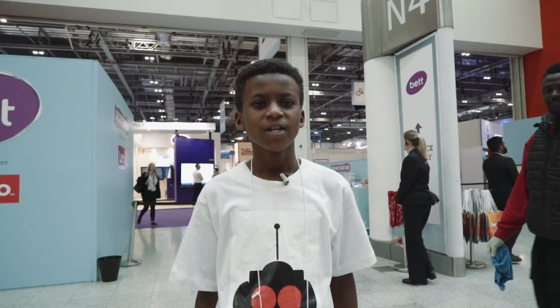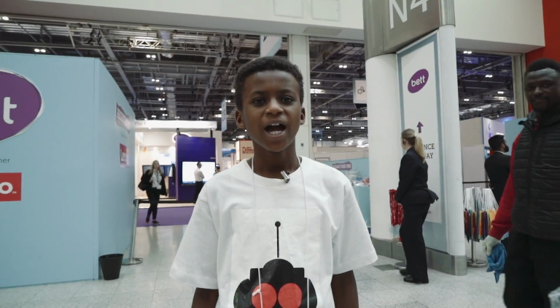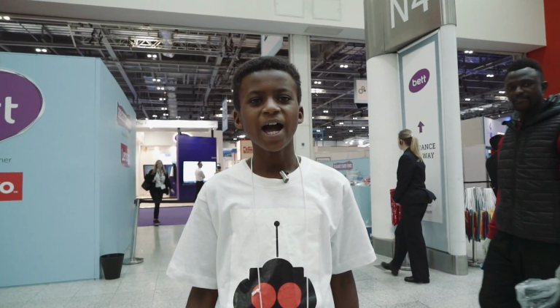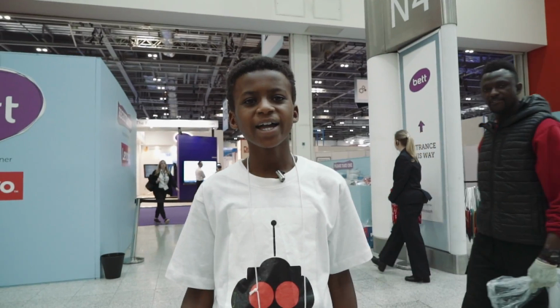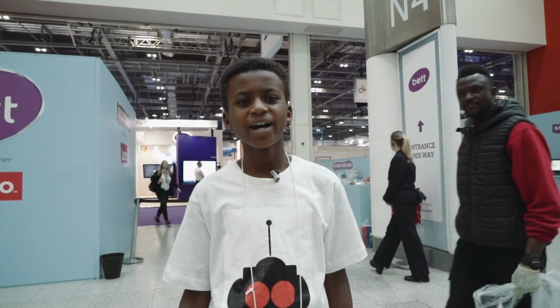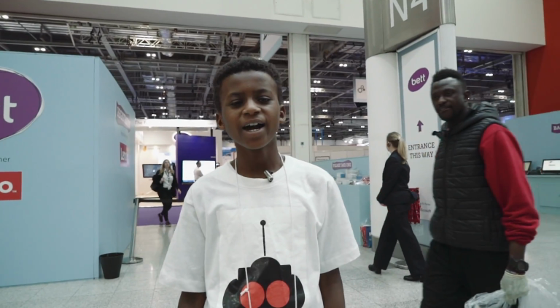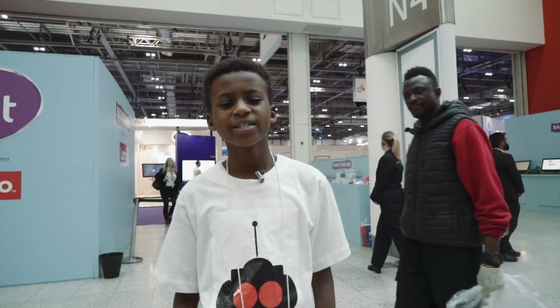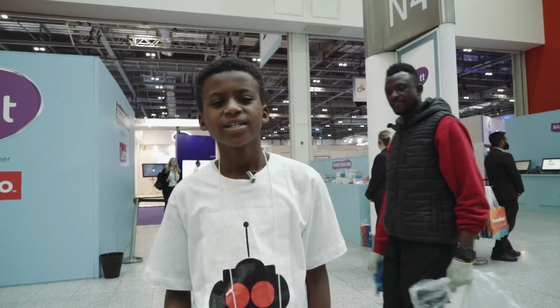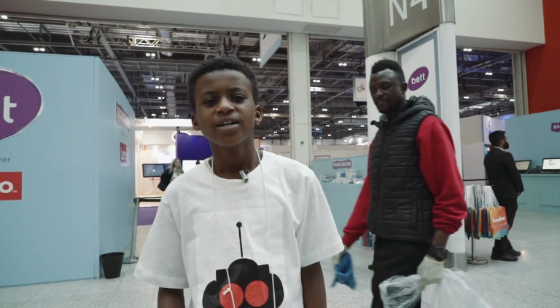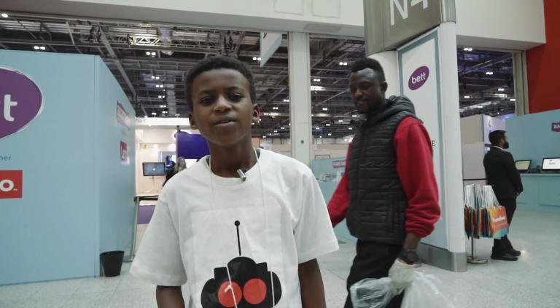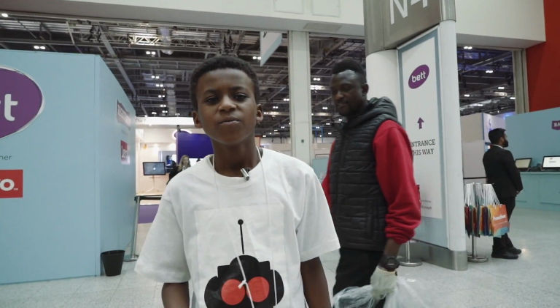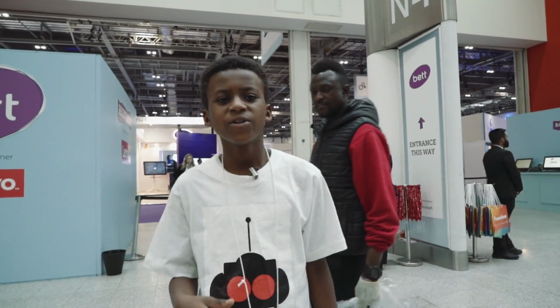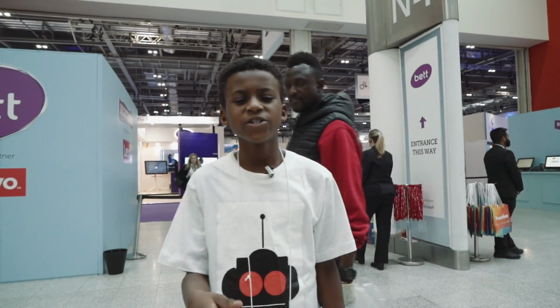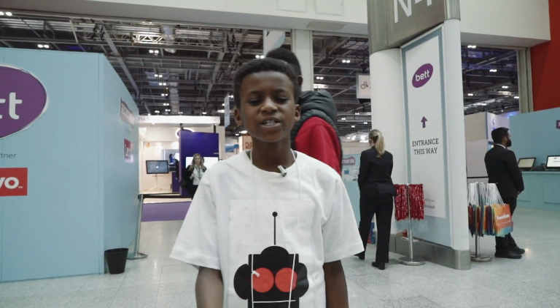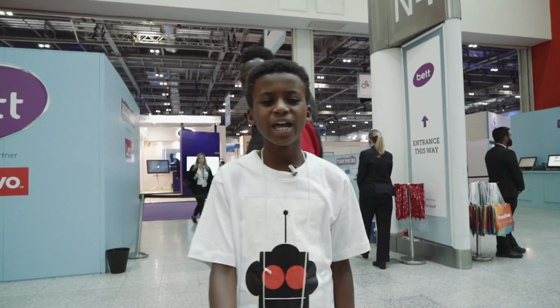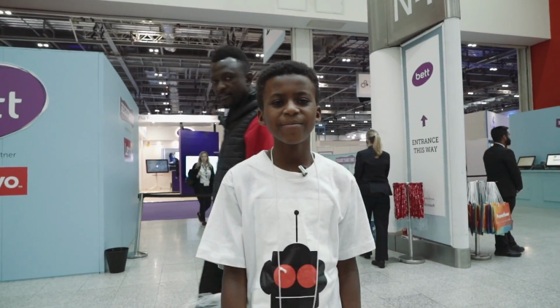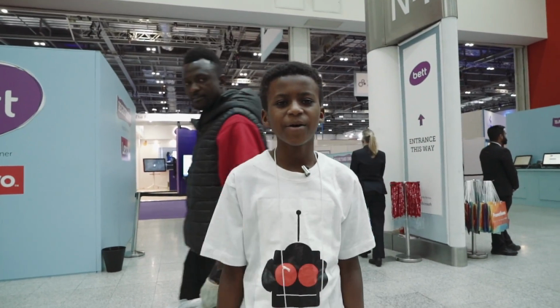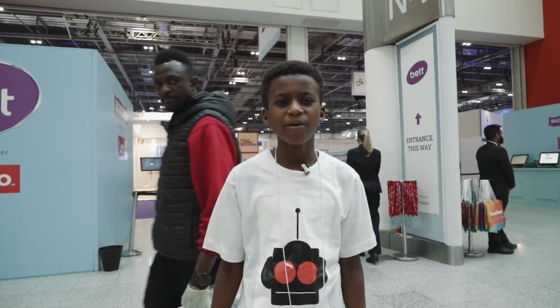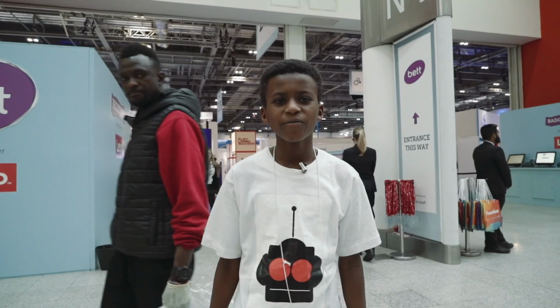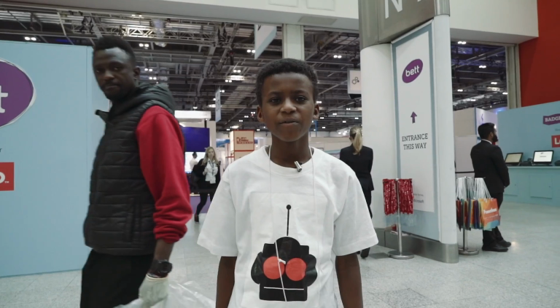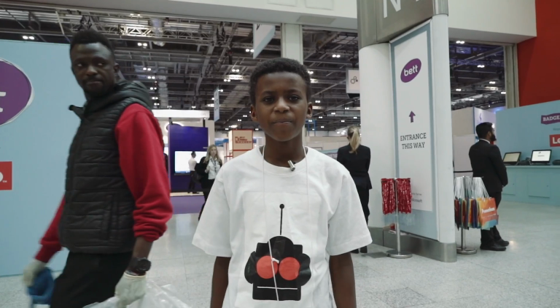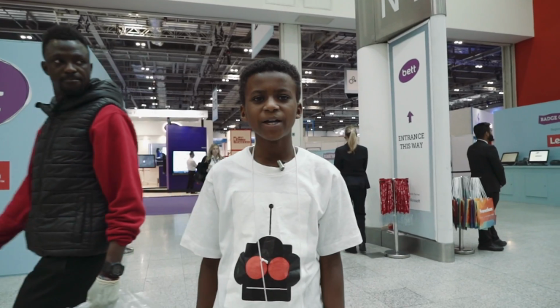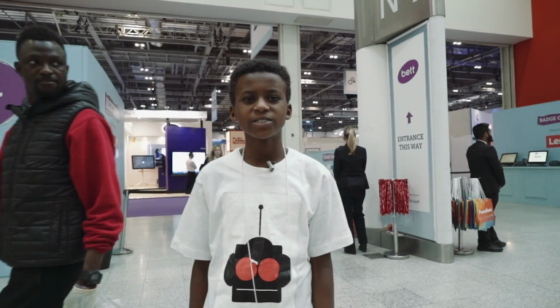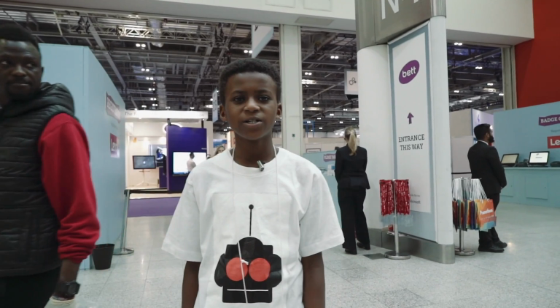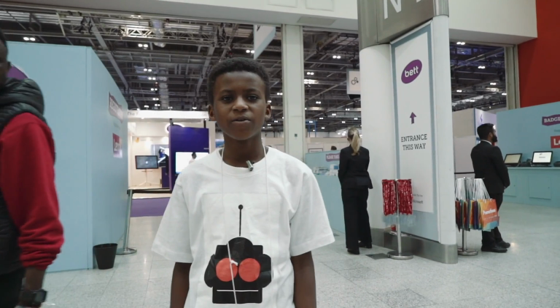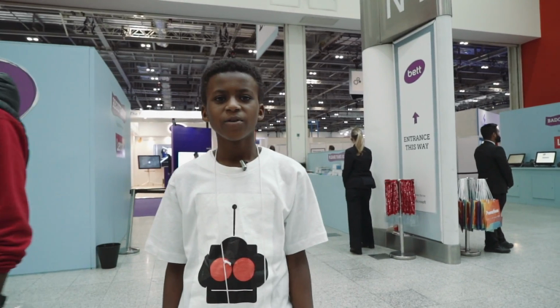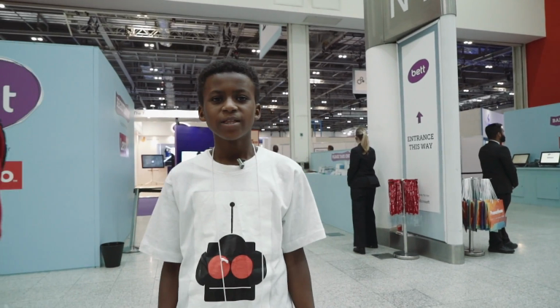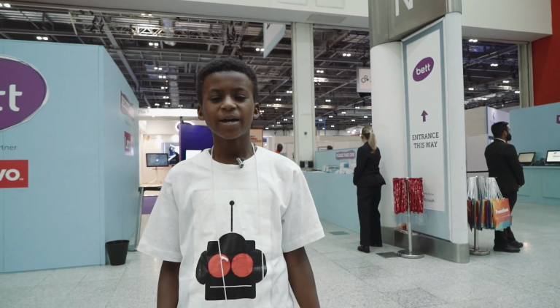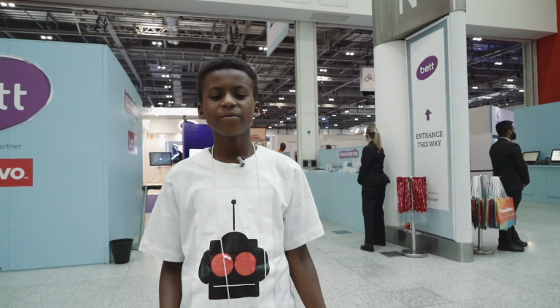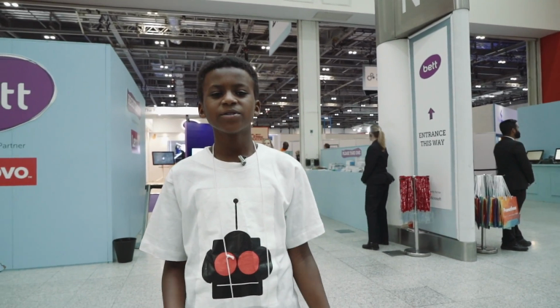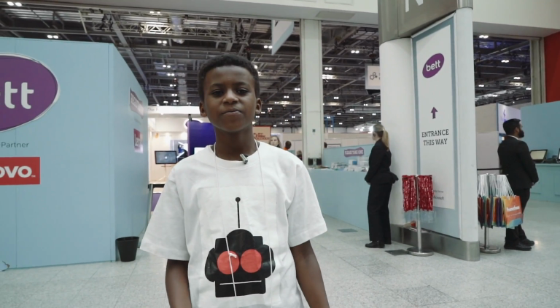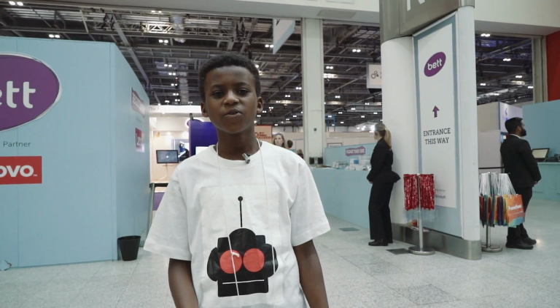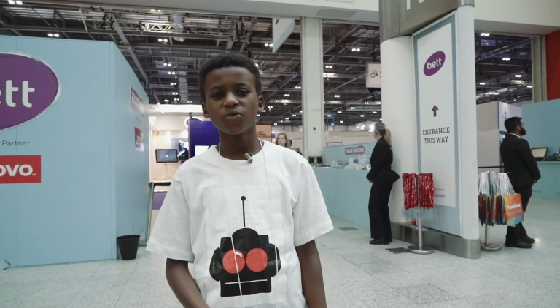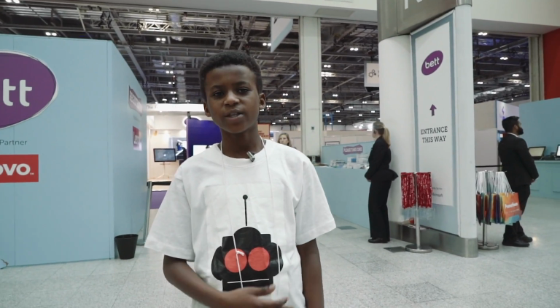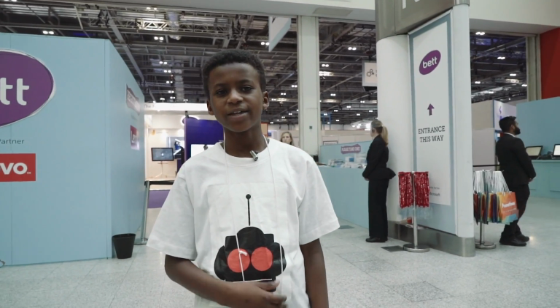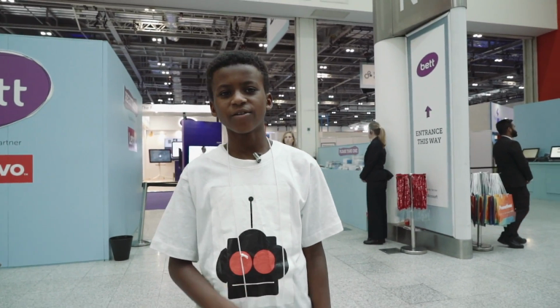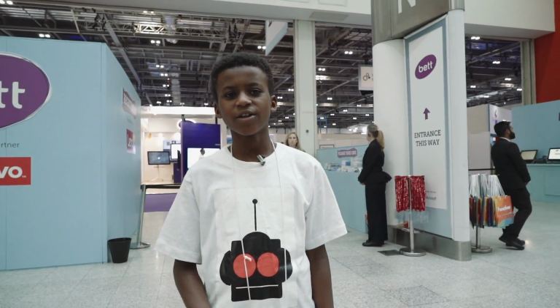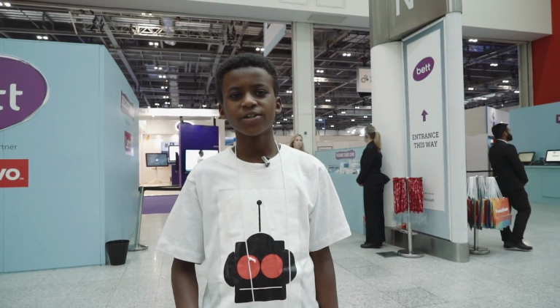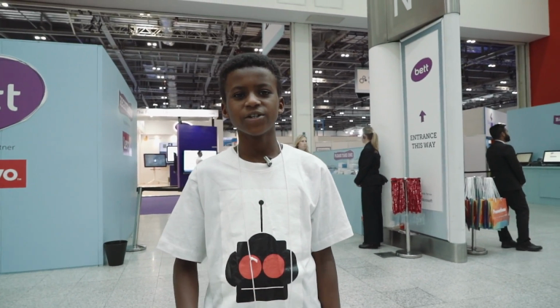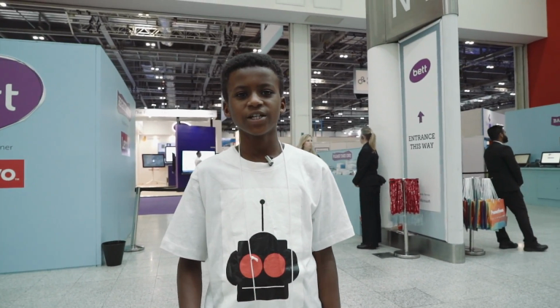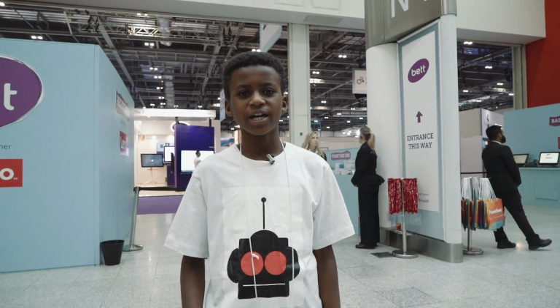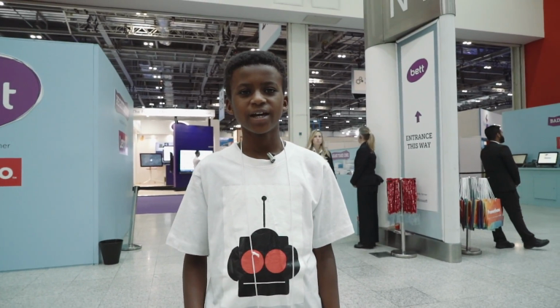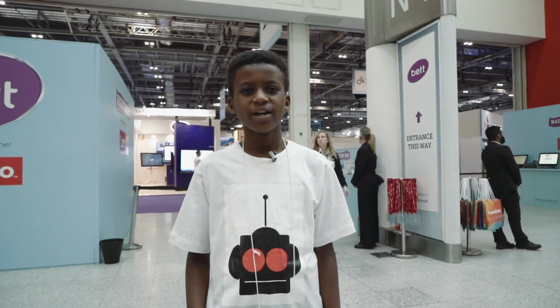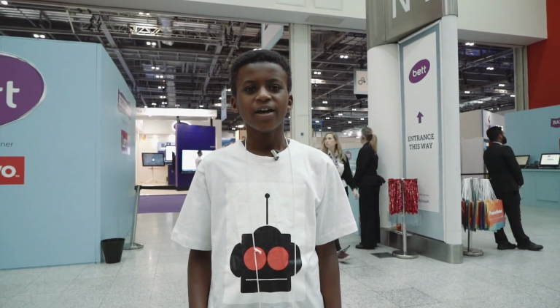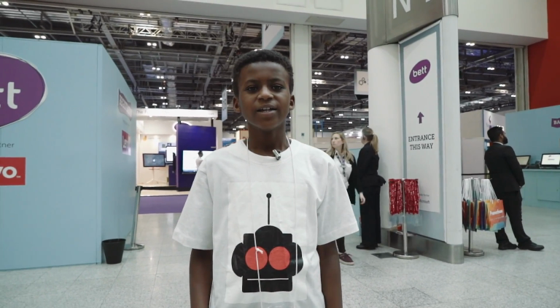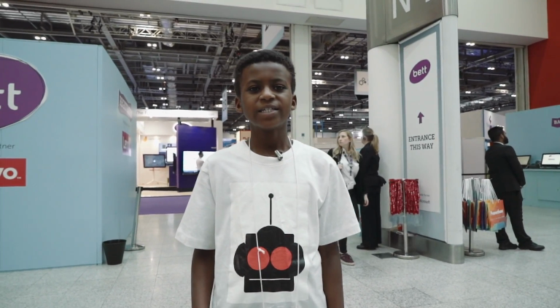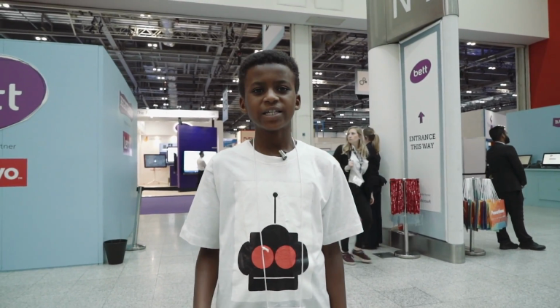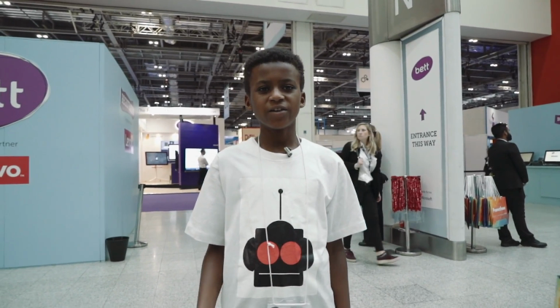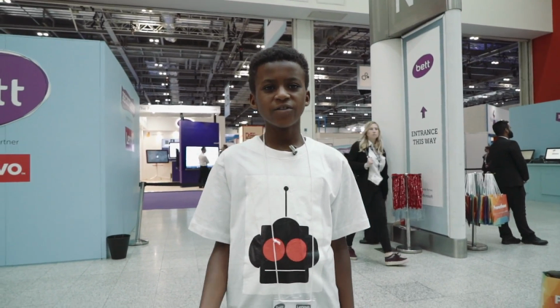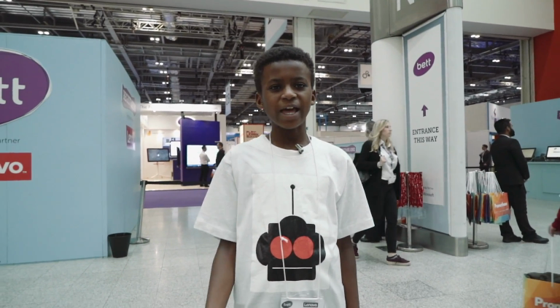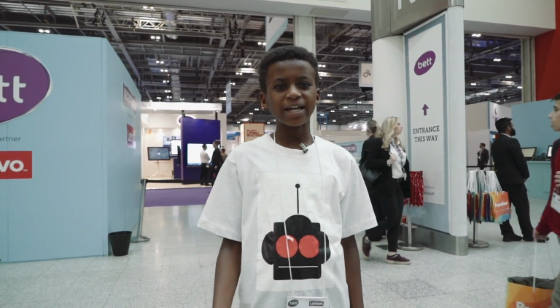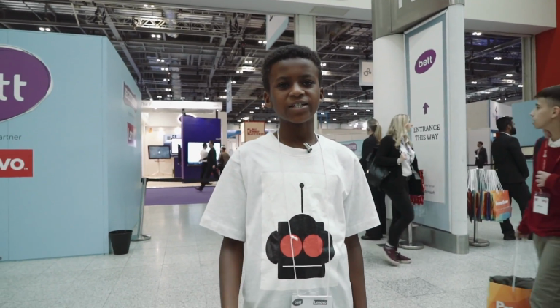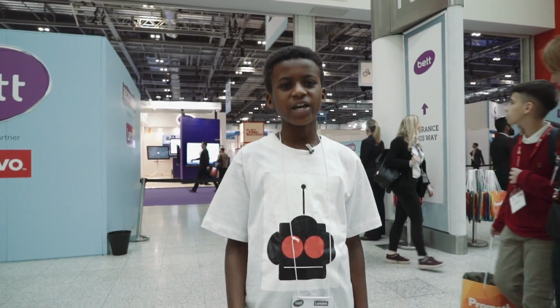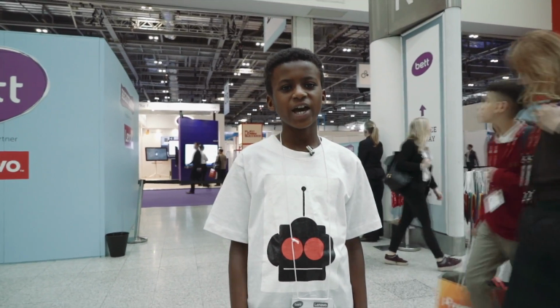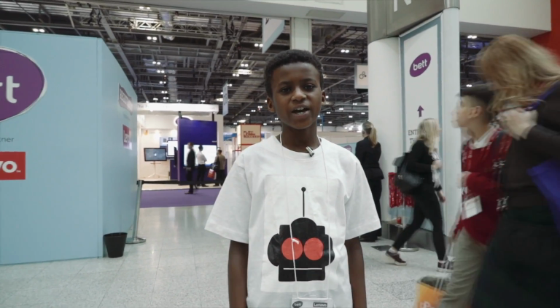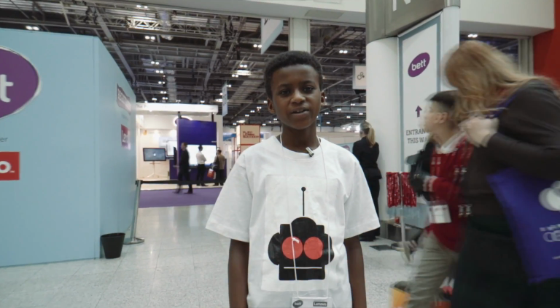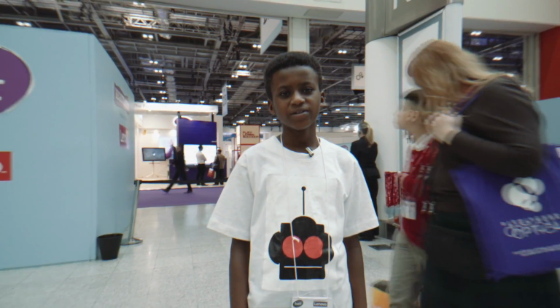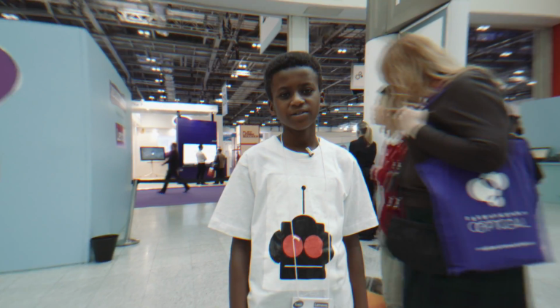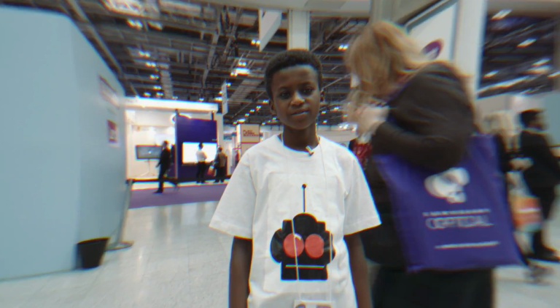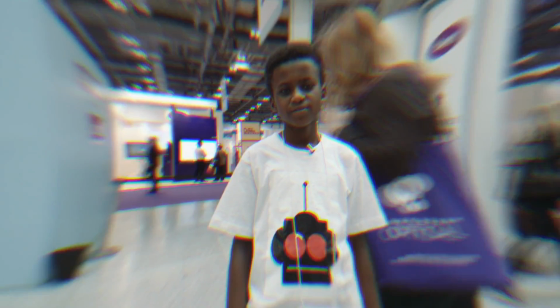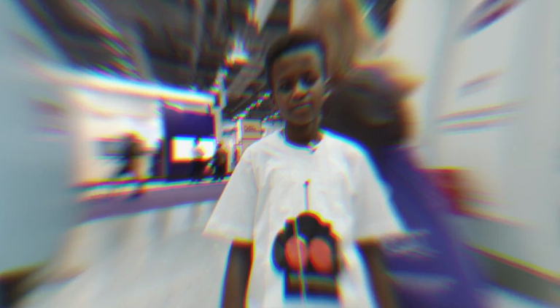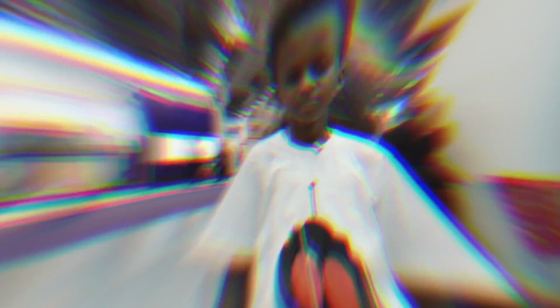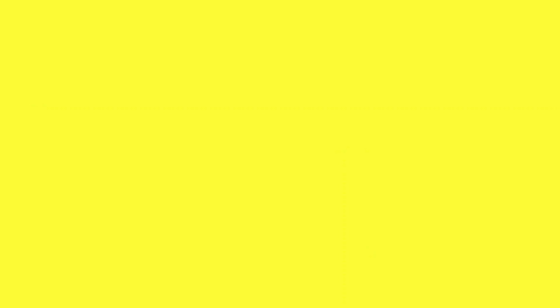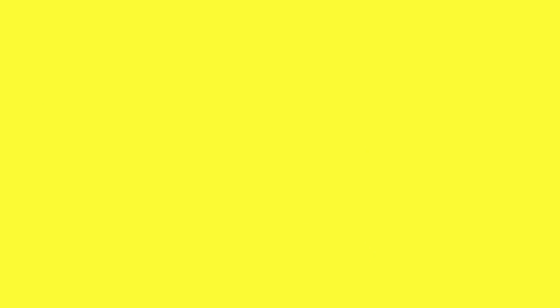Hi guys, we just came out of the show. There was some cool technology there. See you next year. Bye.